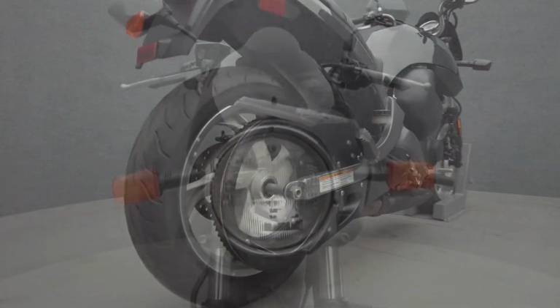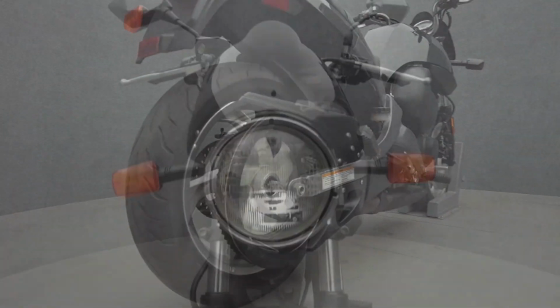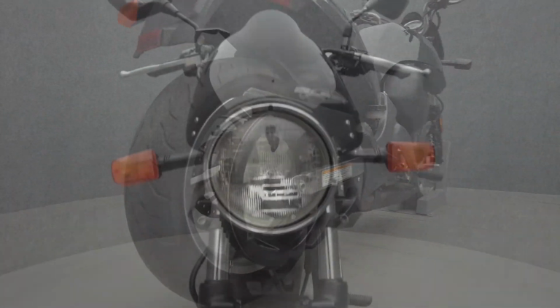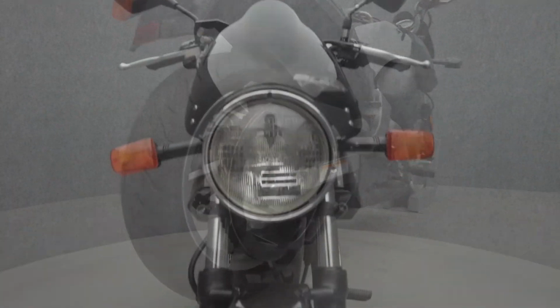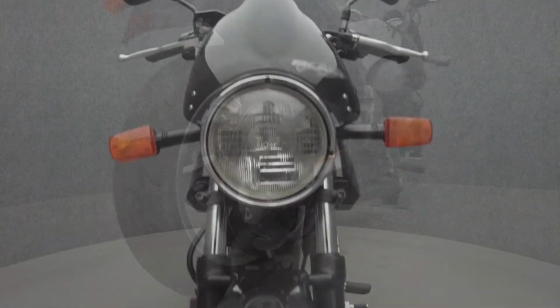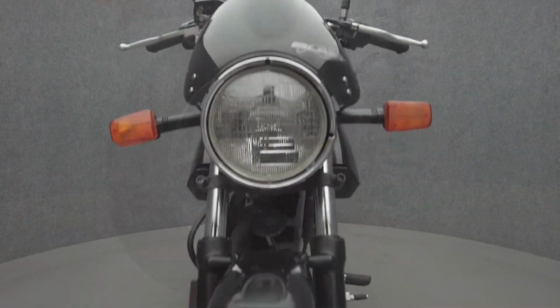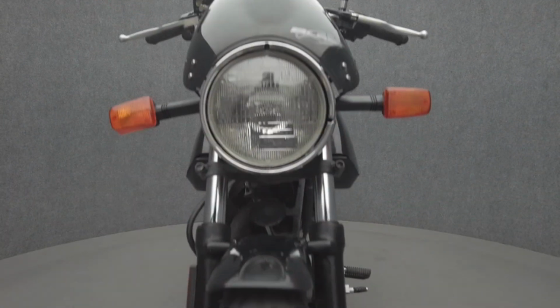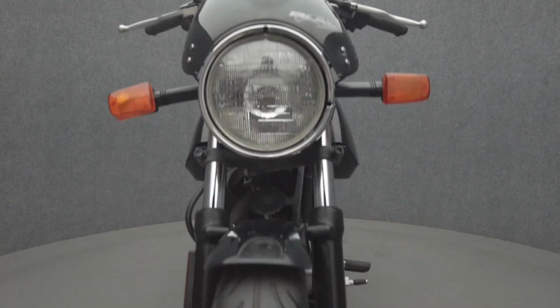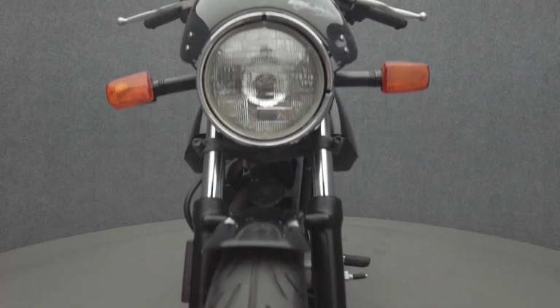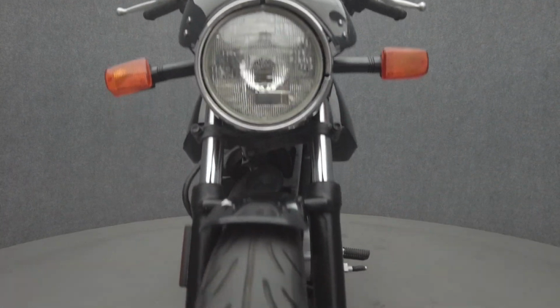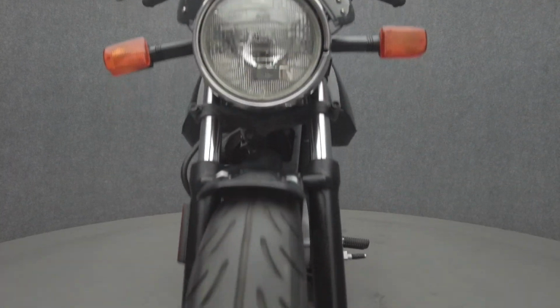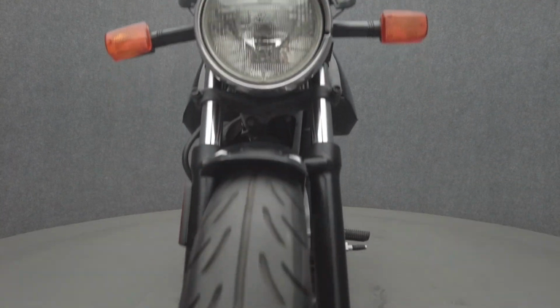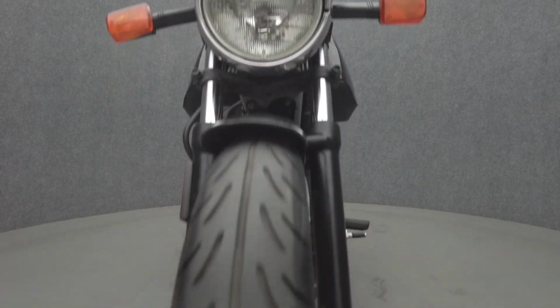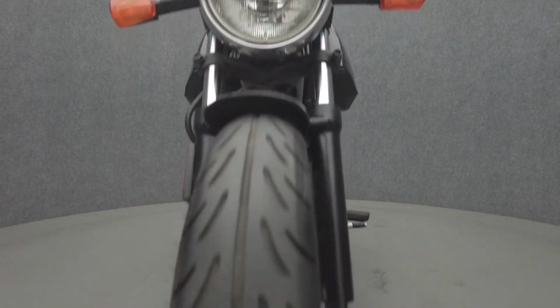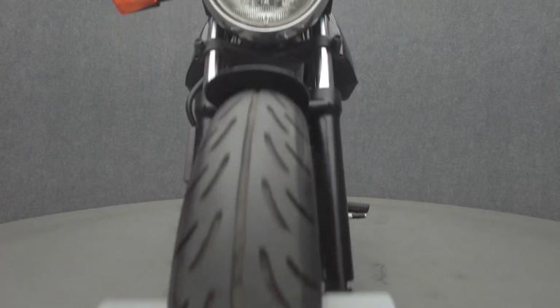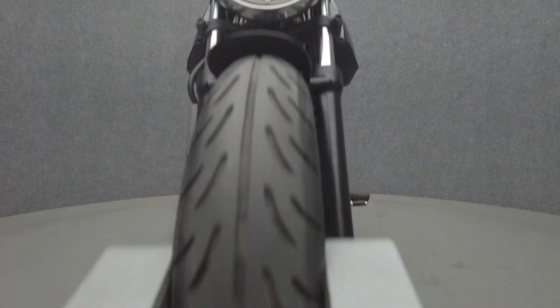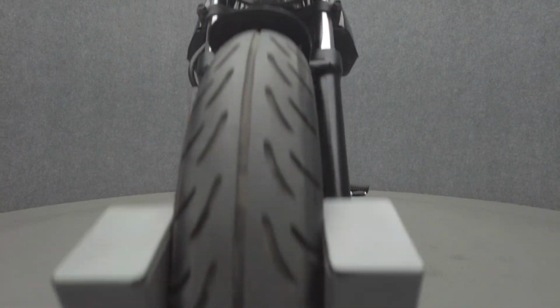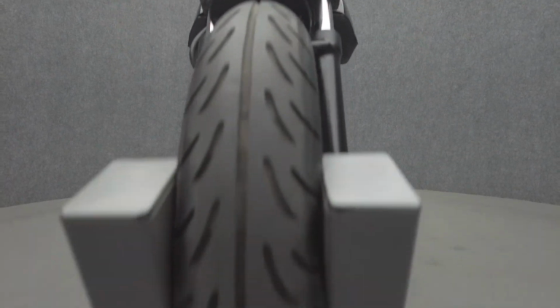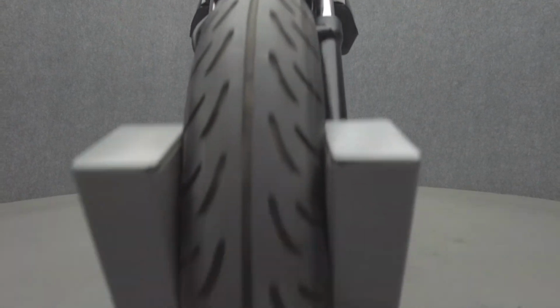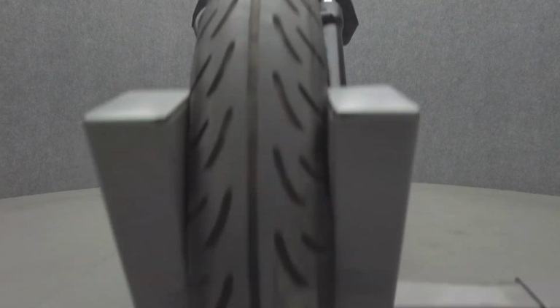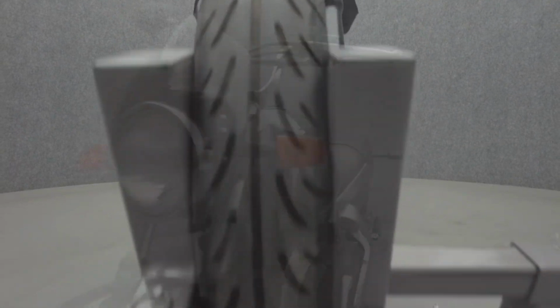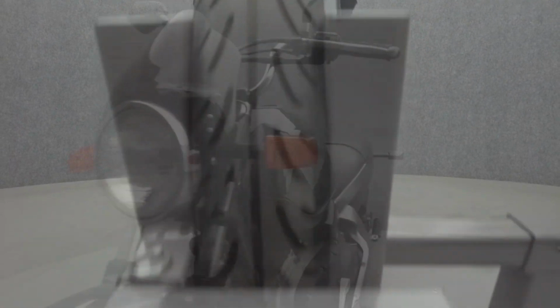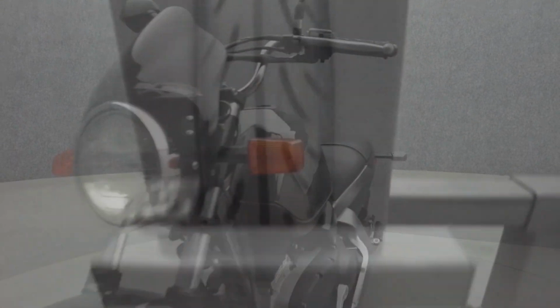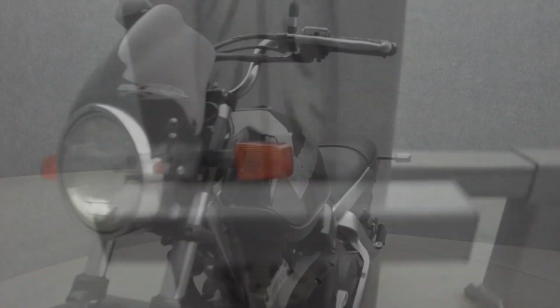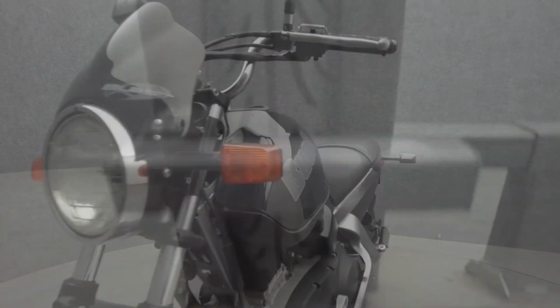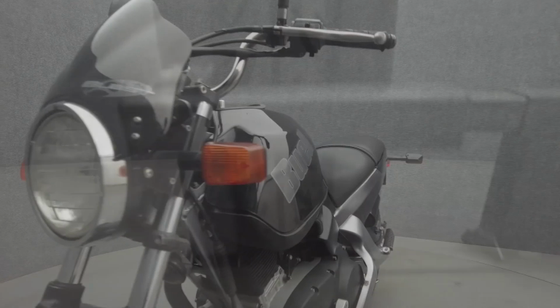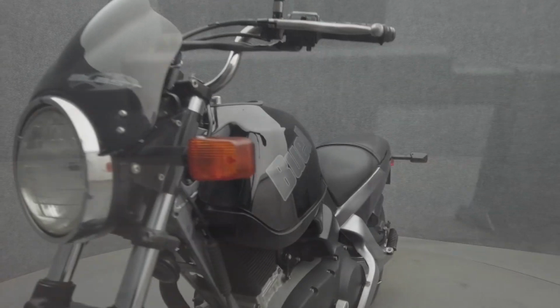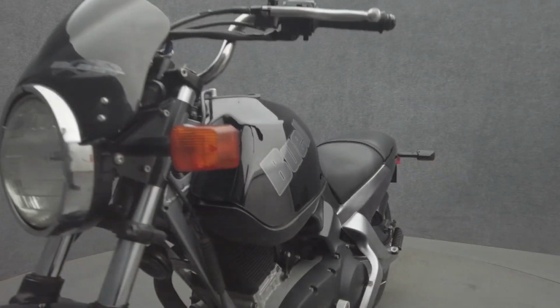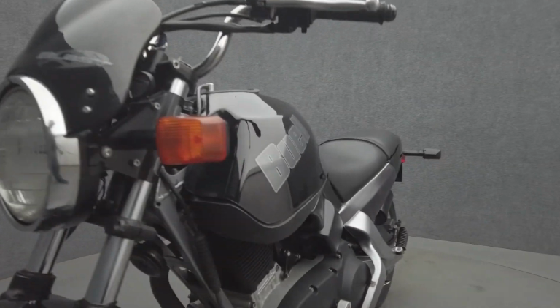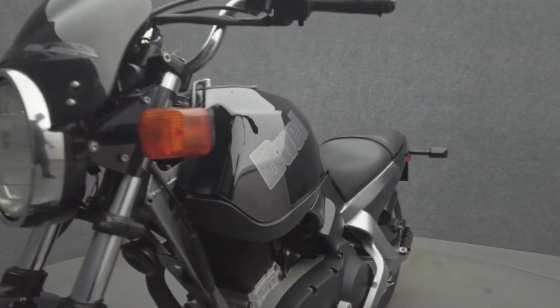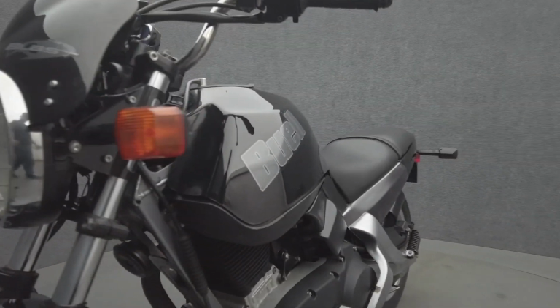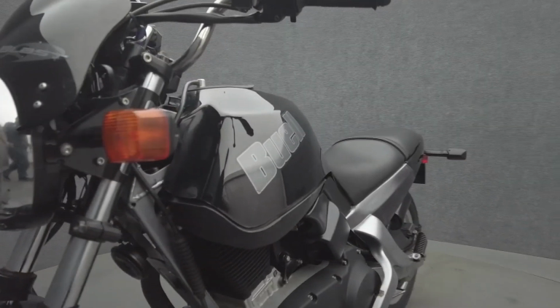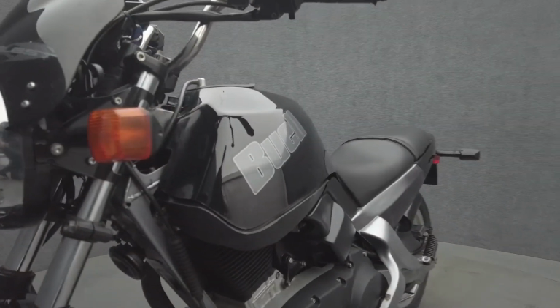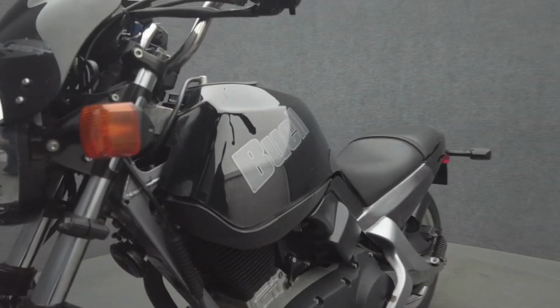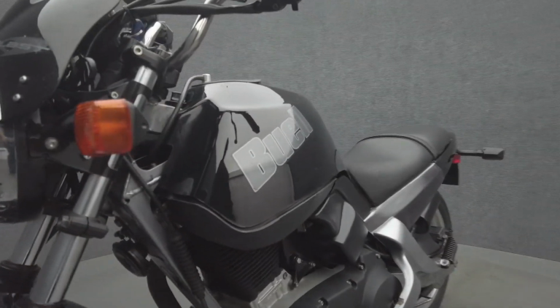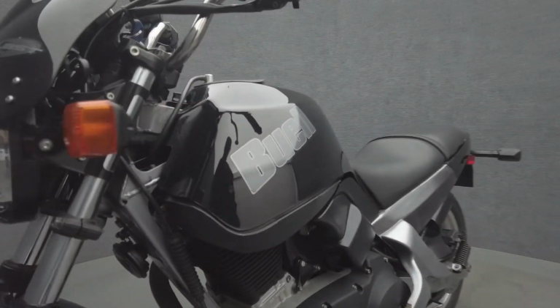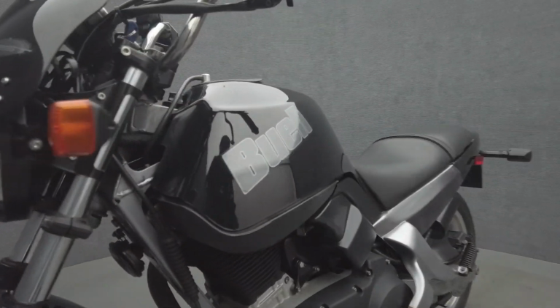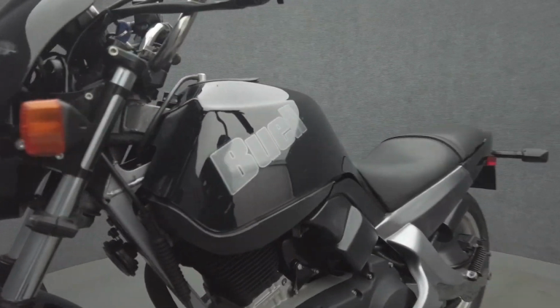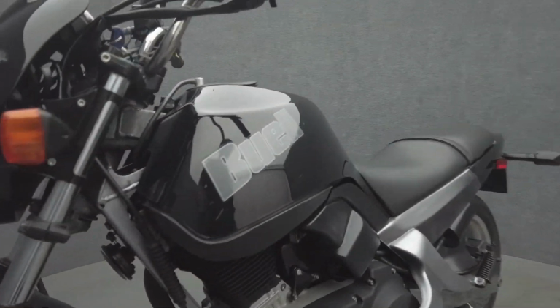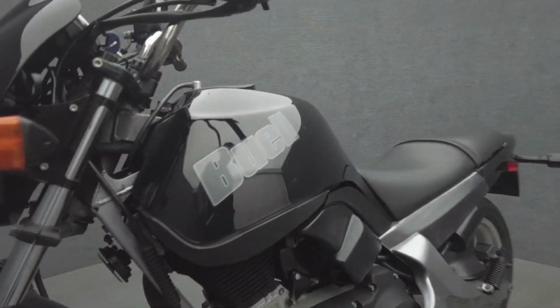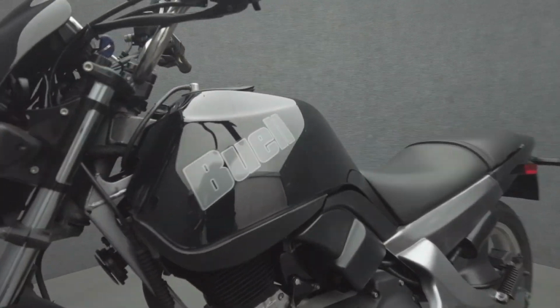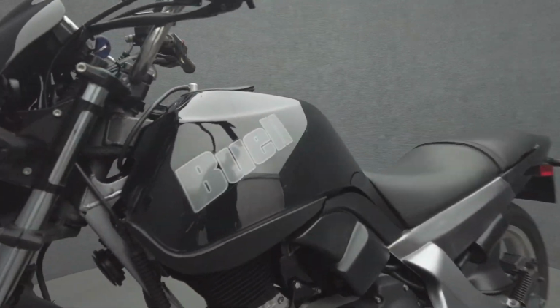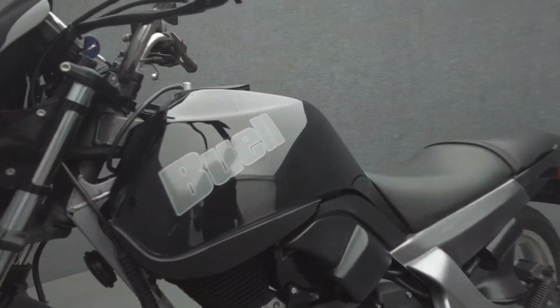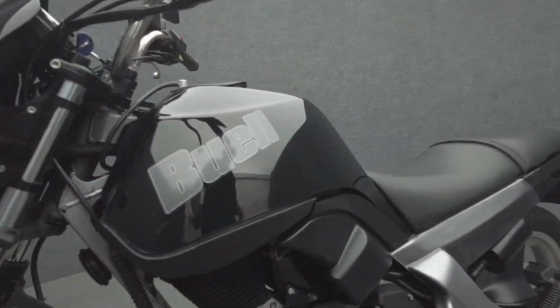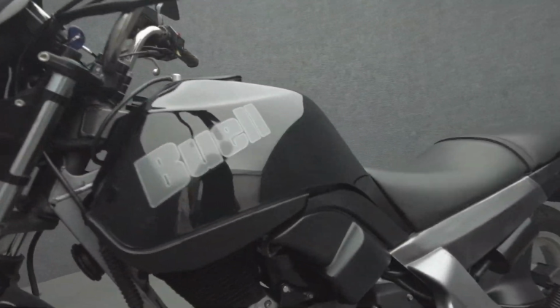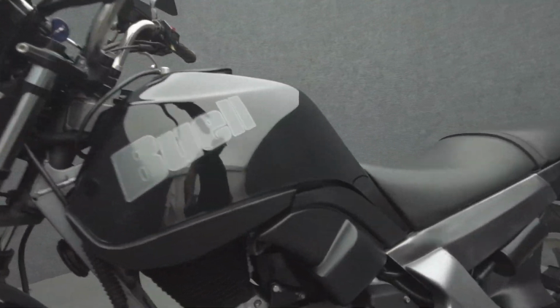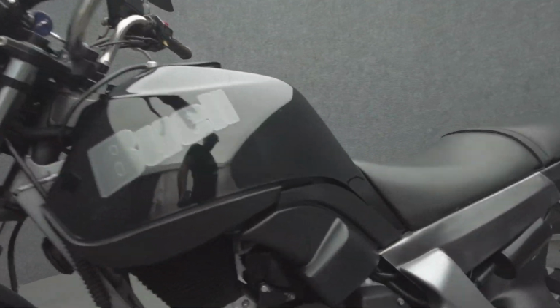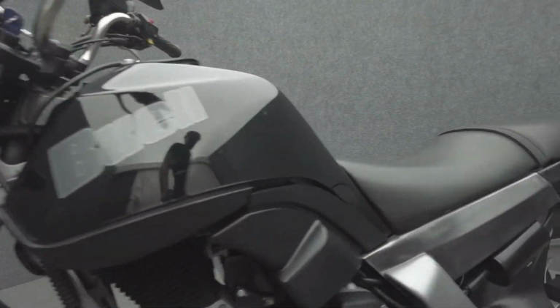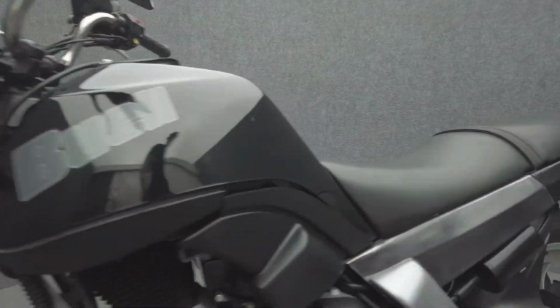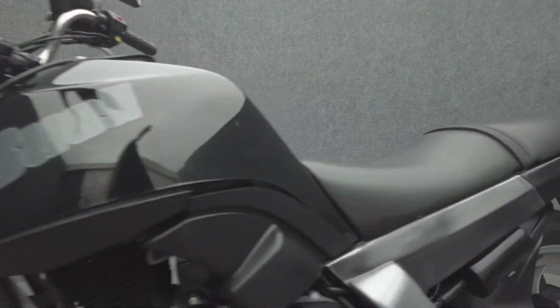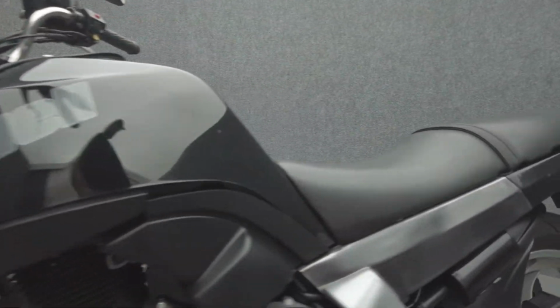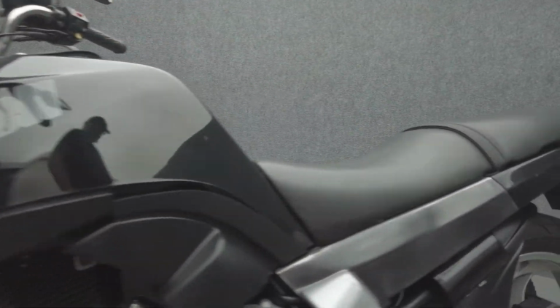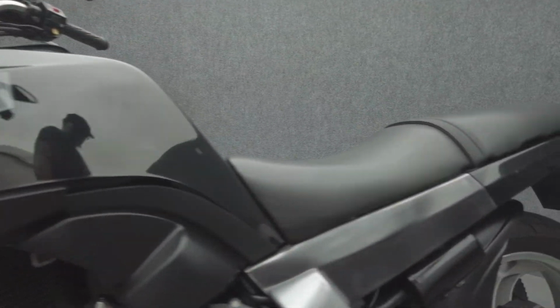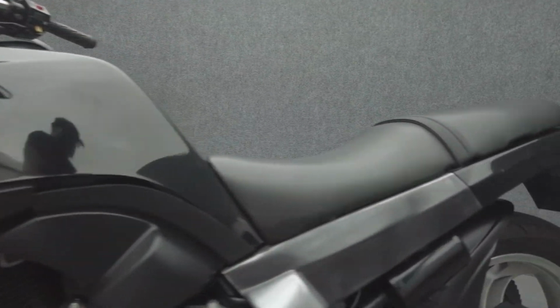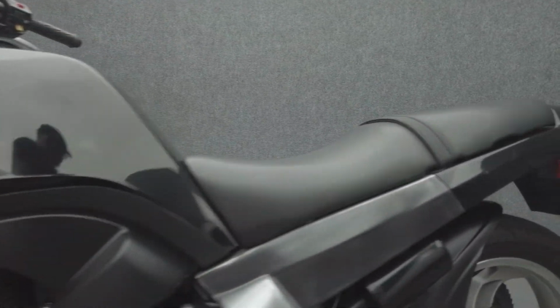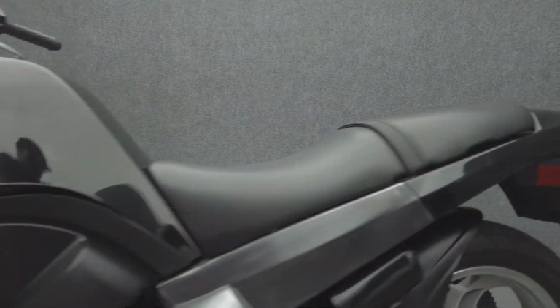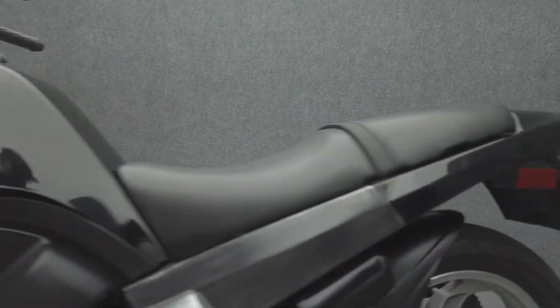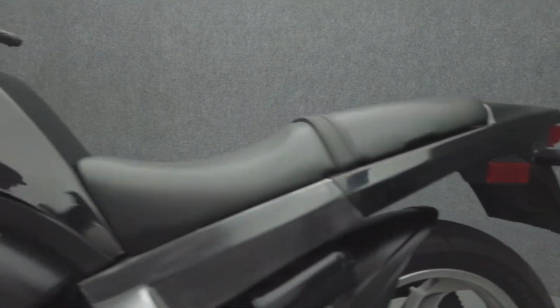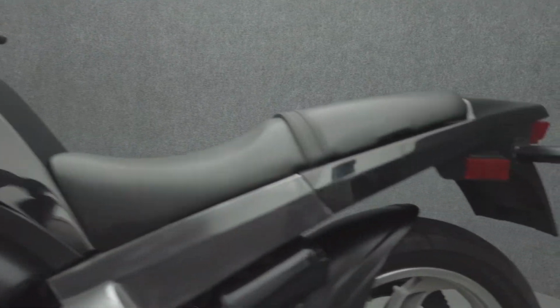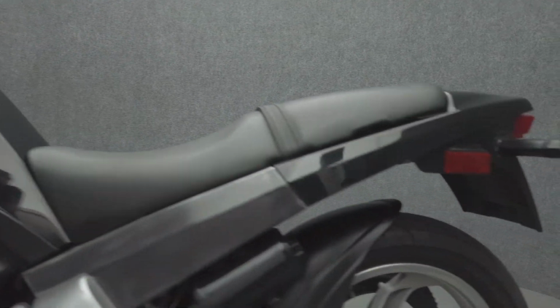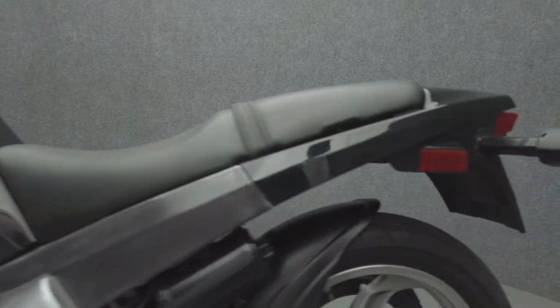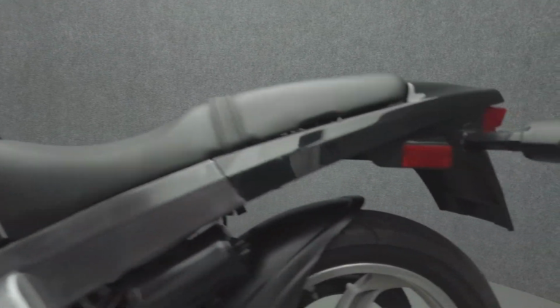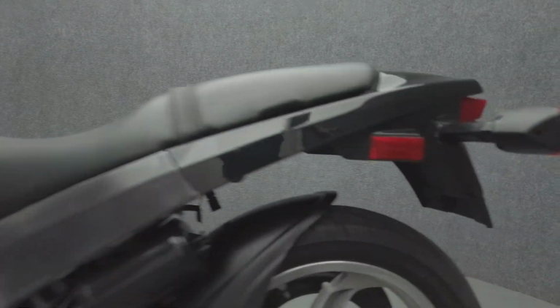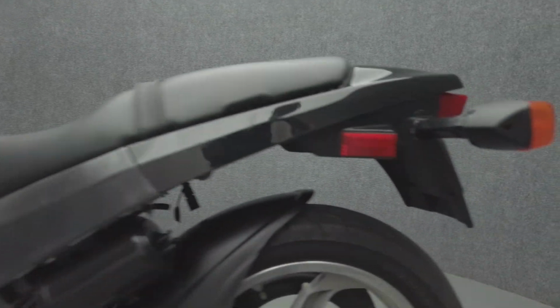To pass New Hampshire State inspection, this Blast will need an exhaust leak addressed. Please expand and read the mechanical condition report for a full list of concerns.